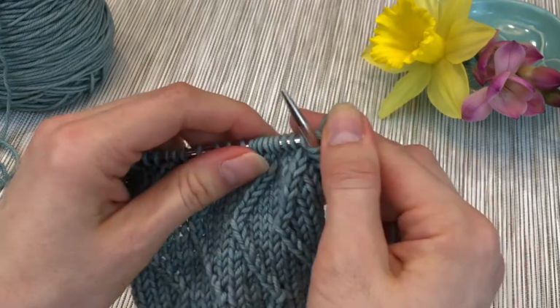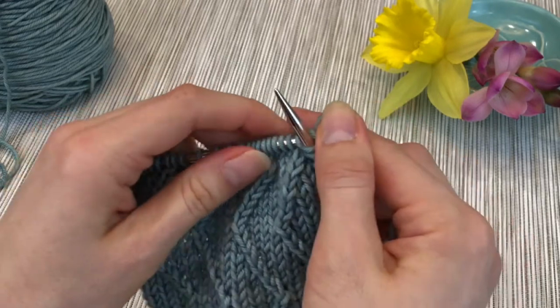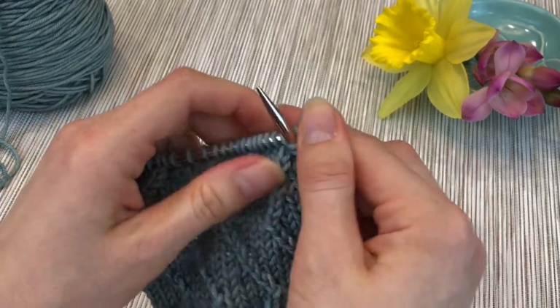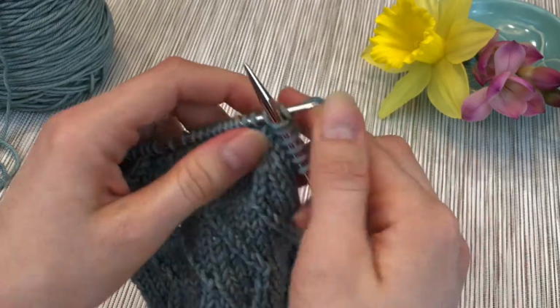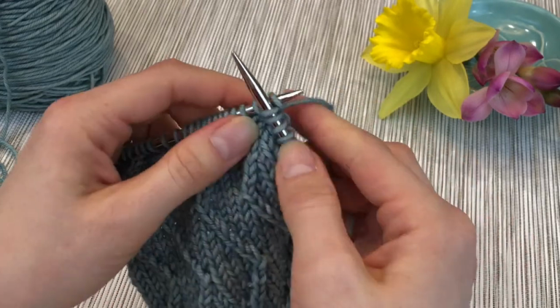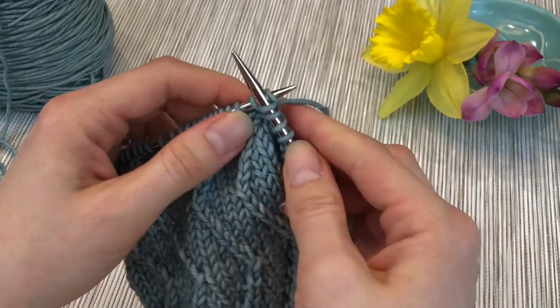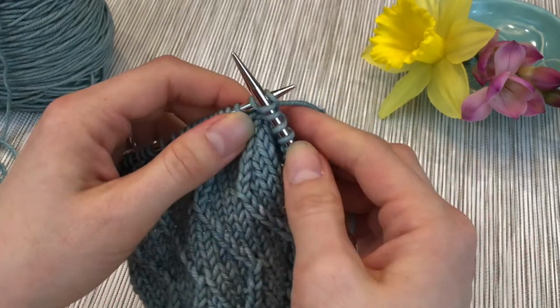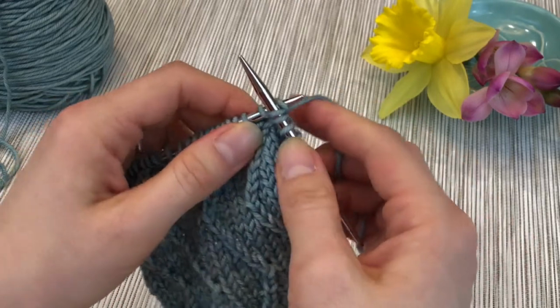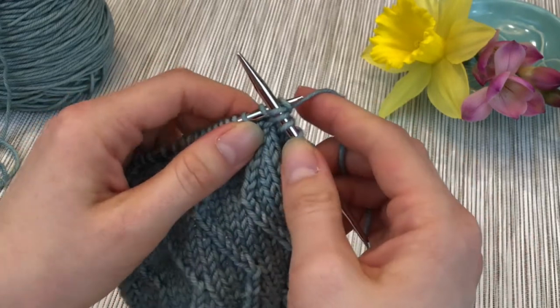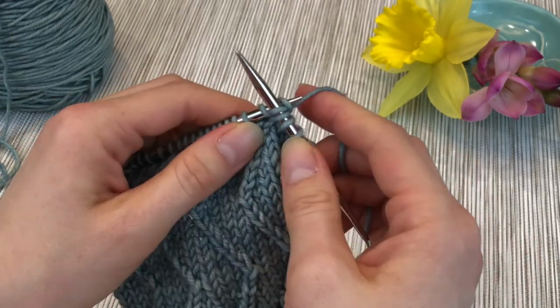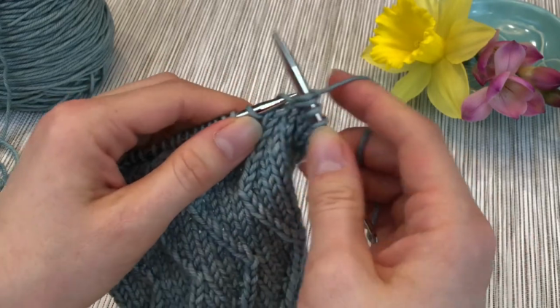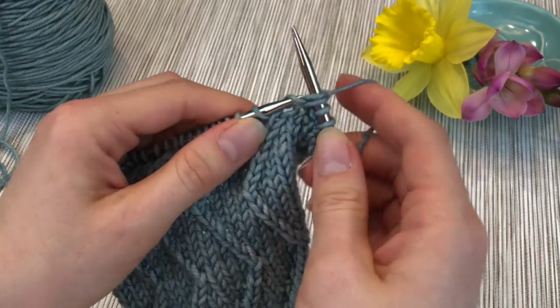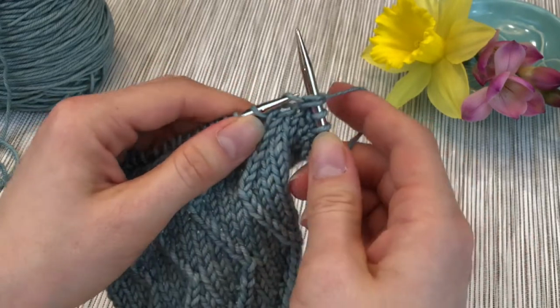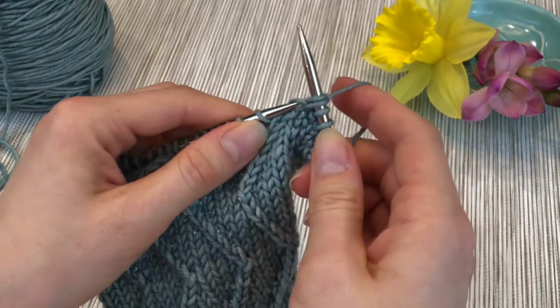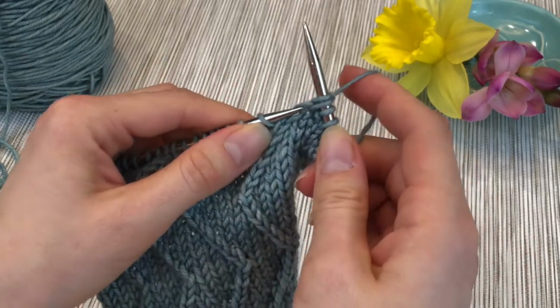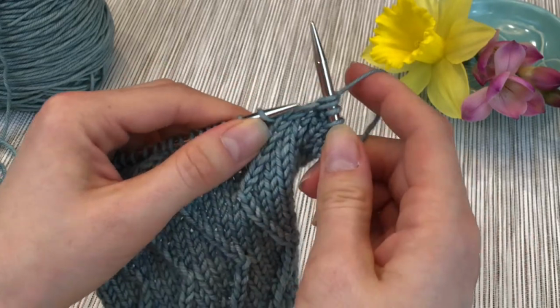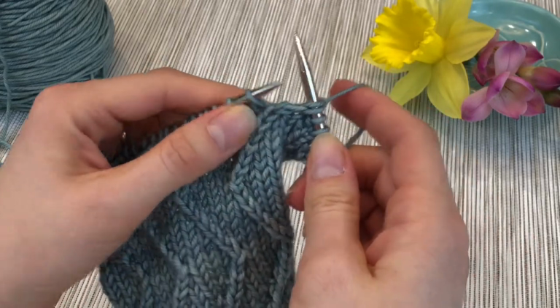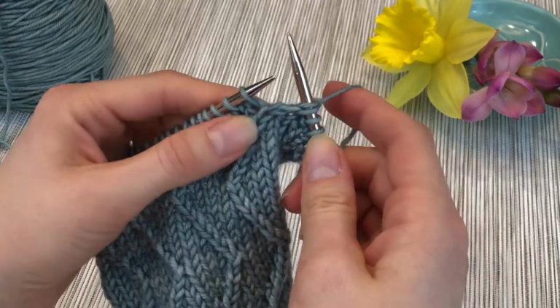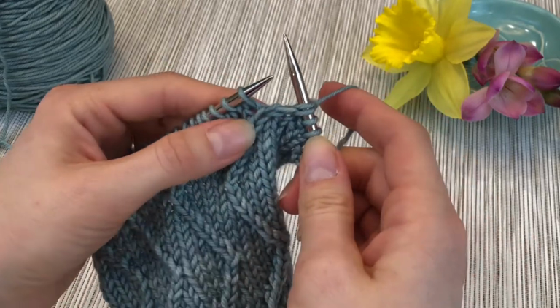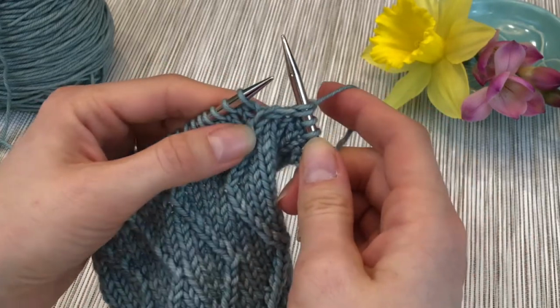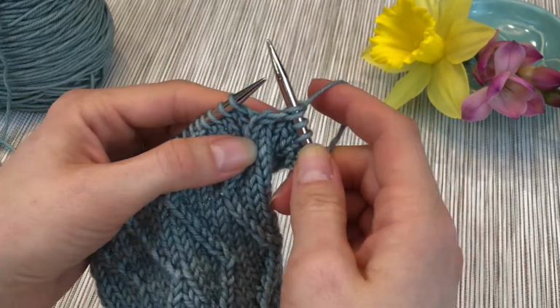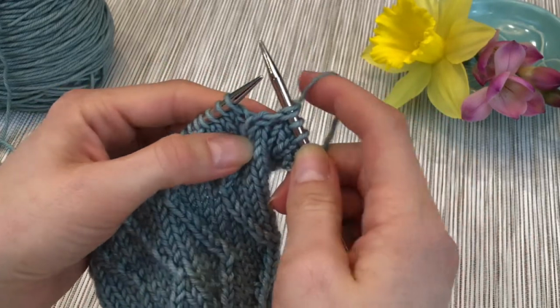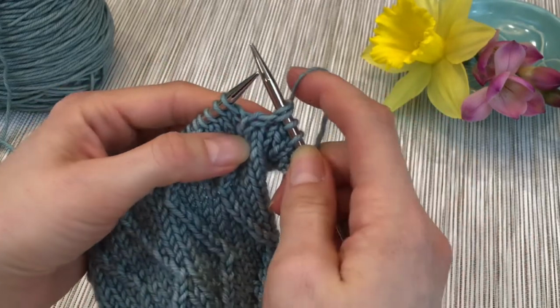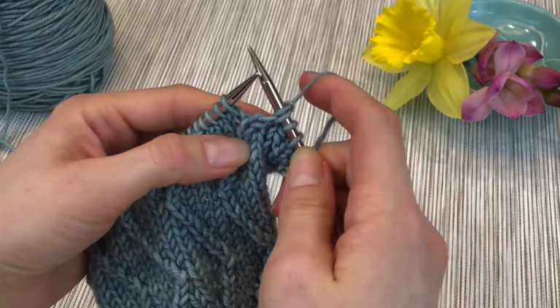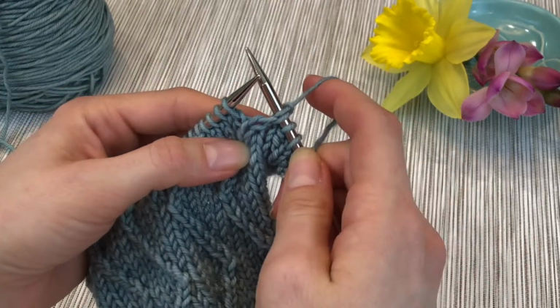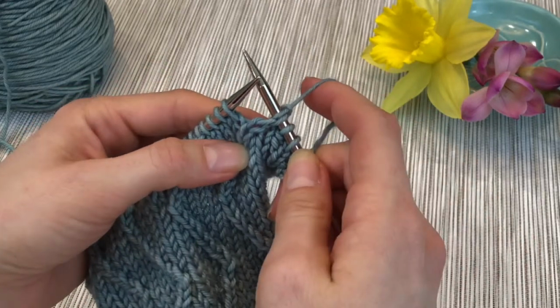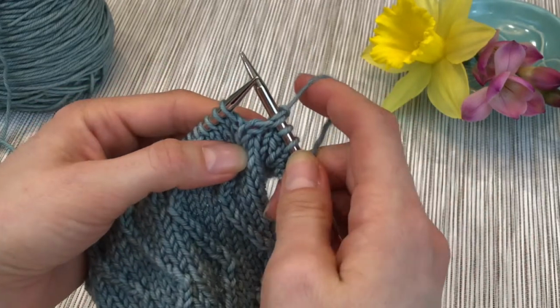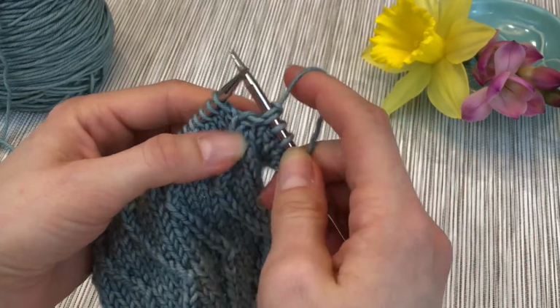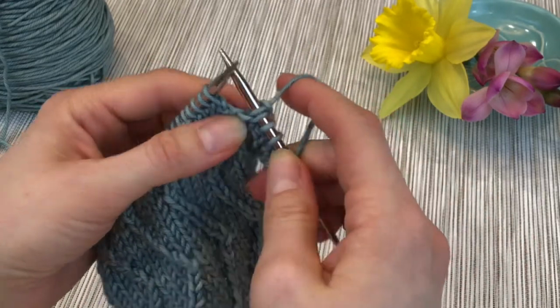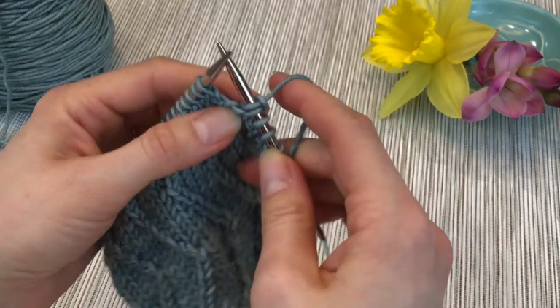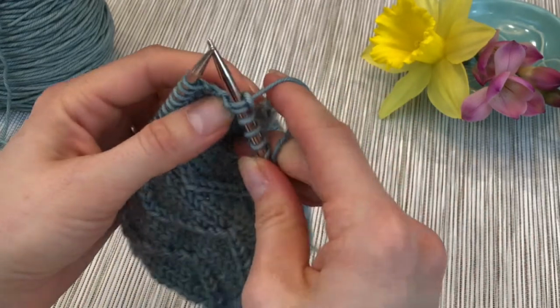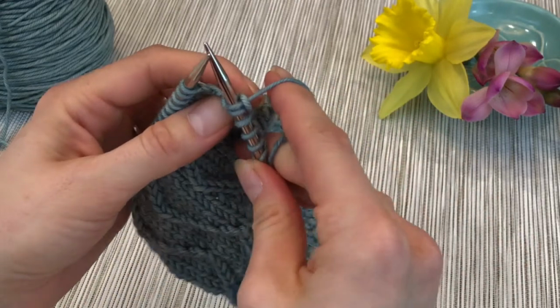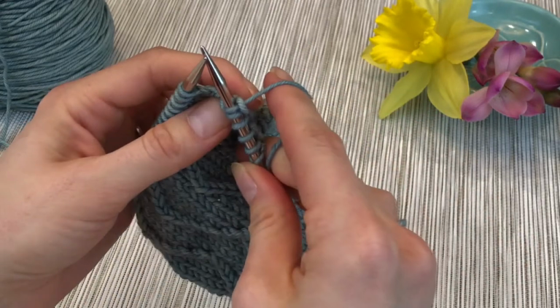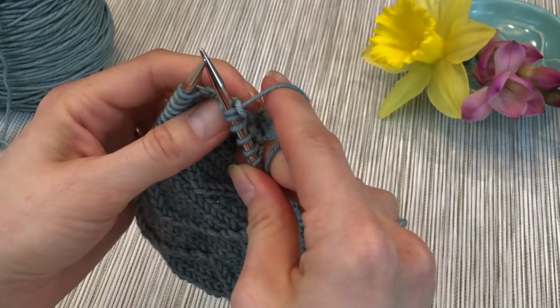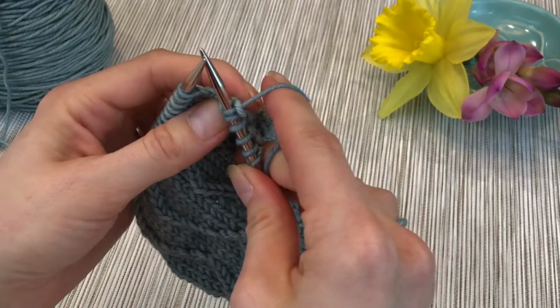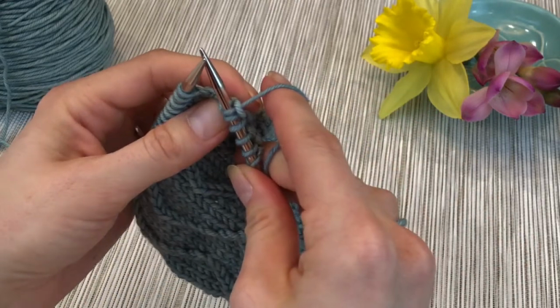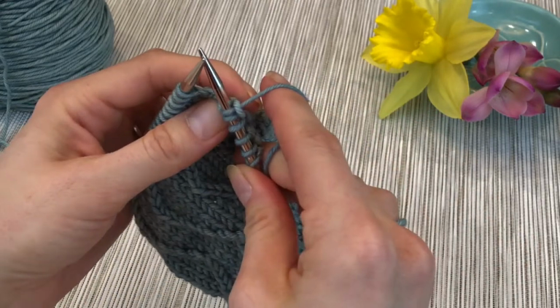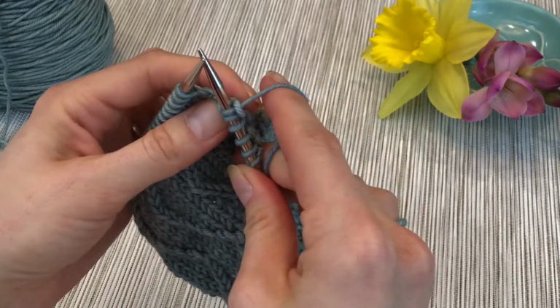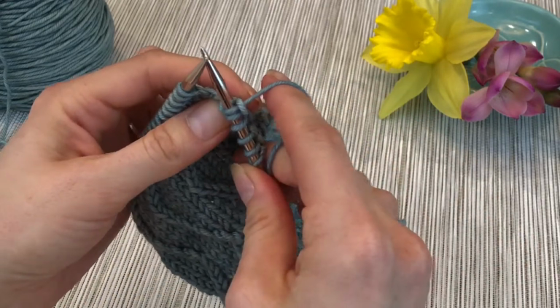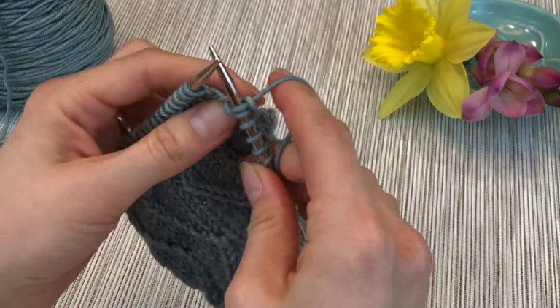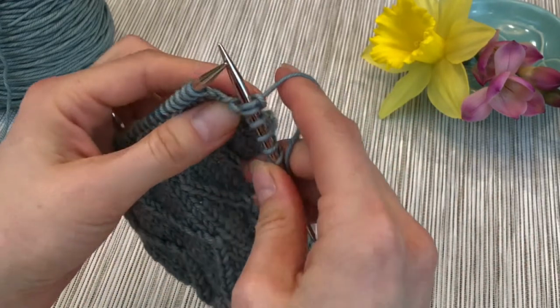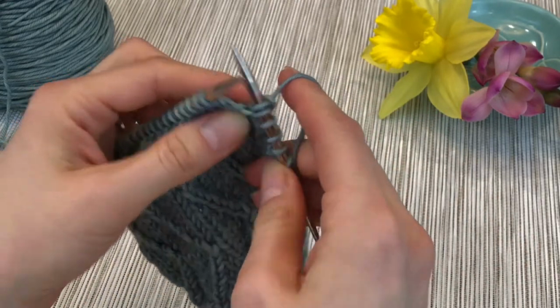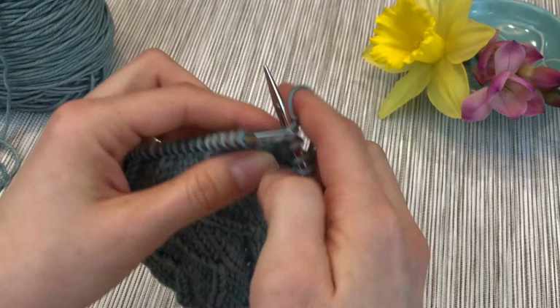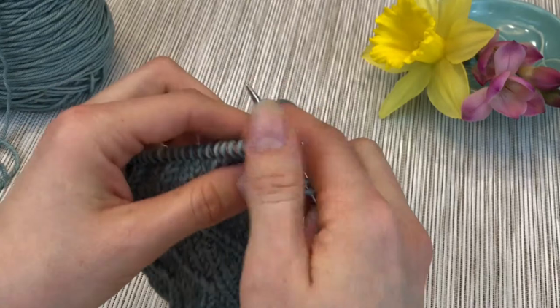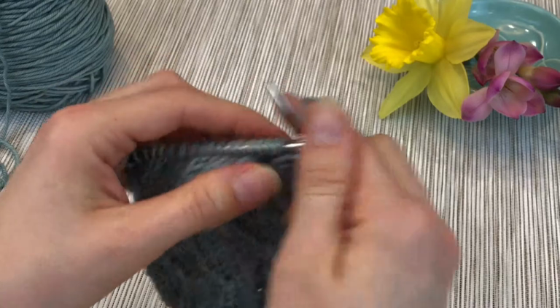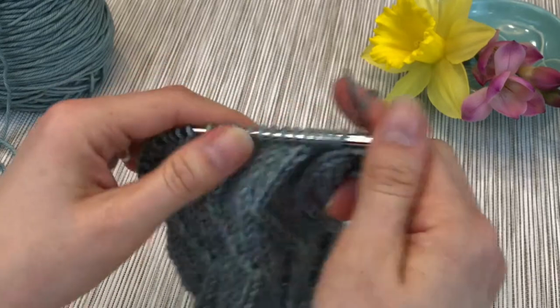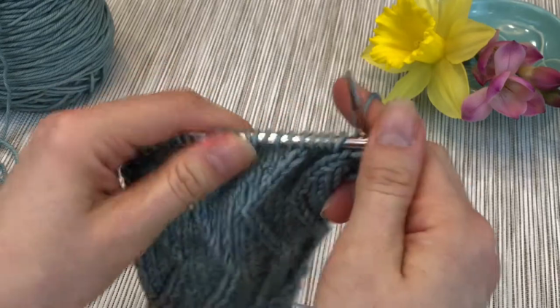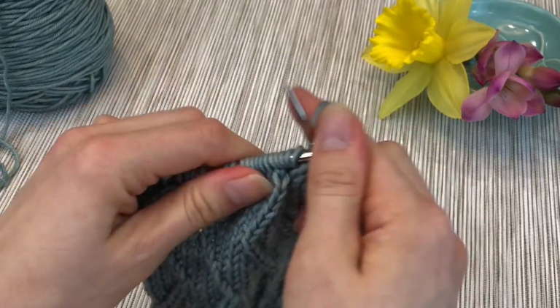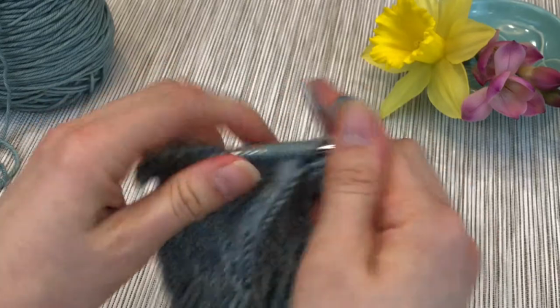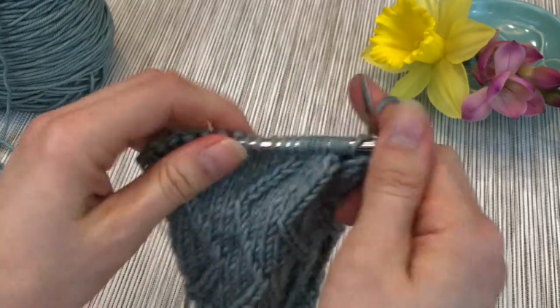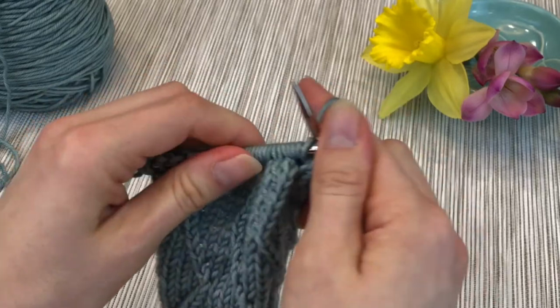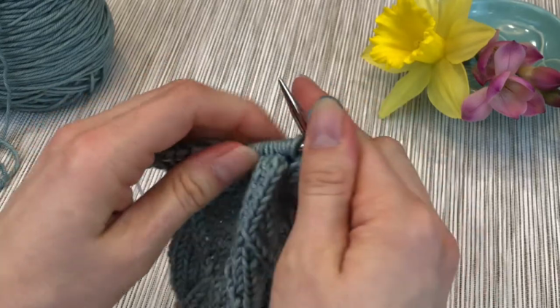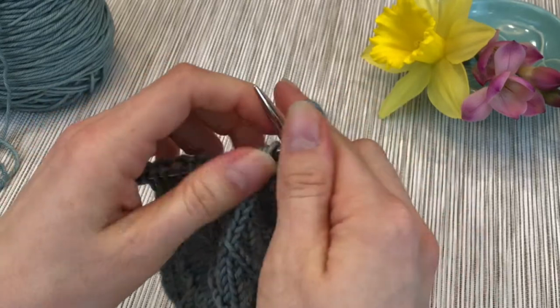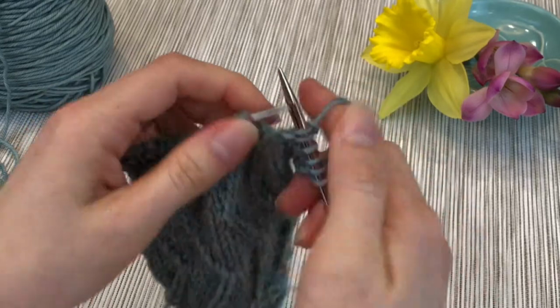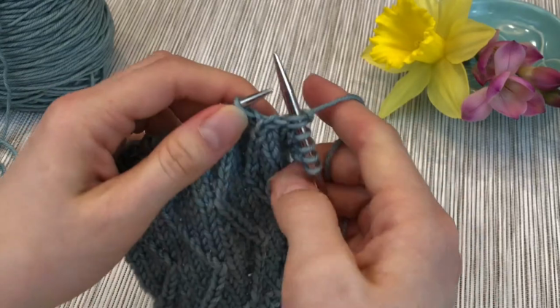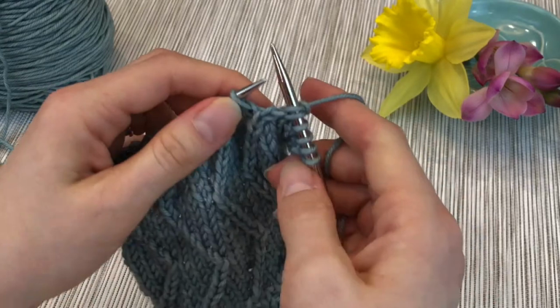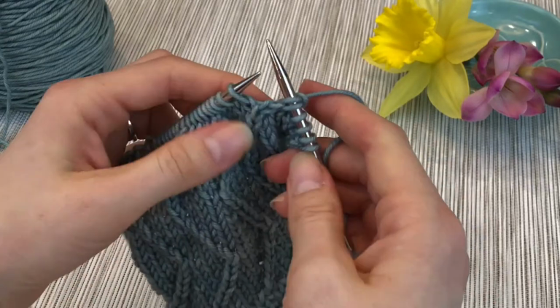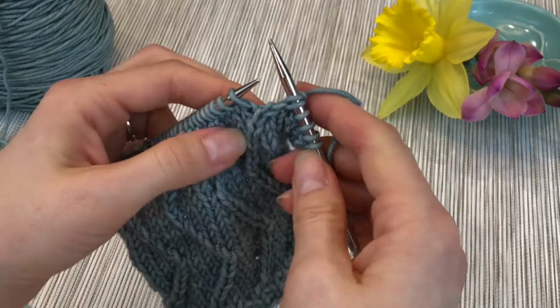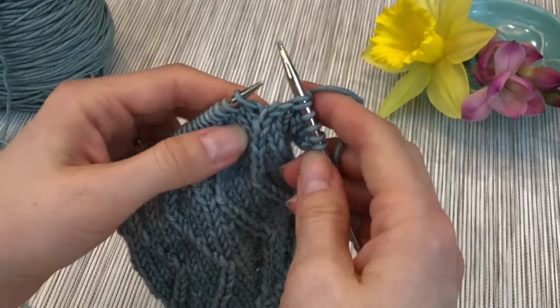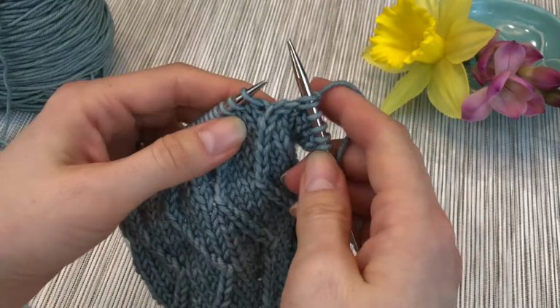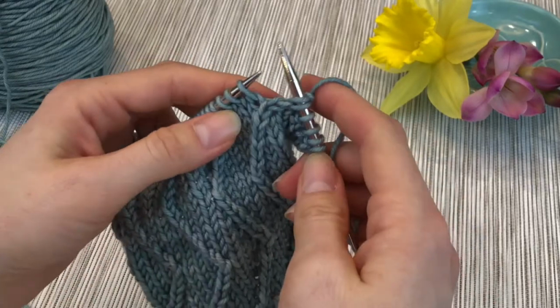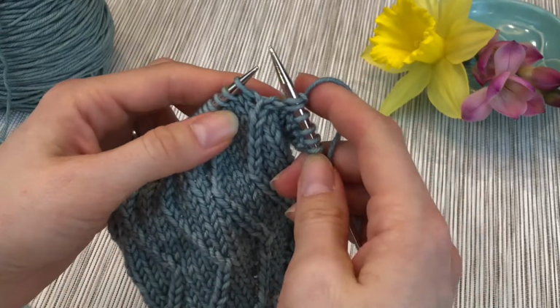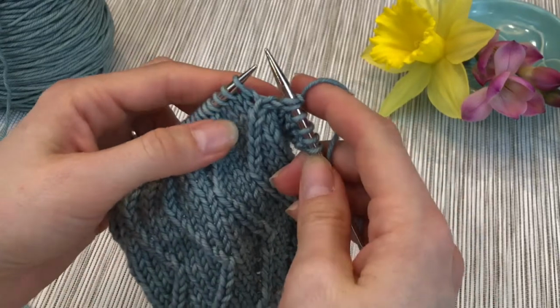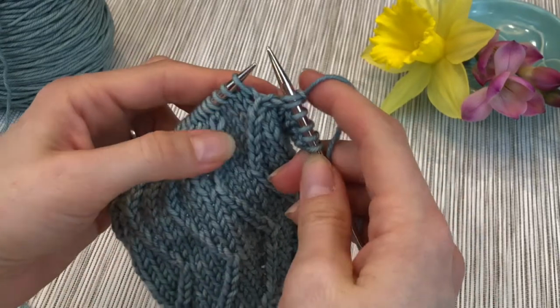And this is the point at which you're going to pull it off. It looks a little wonky there, but it makes a nice twisted stitch.